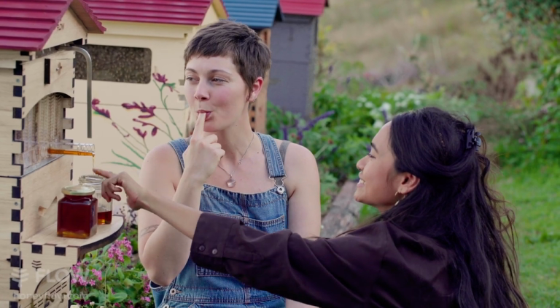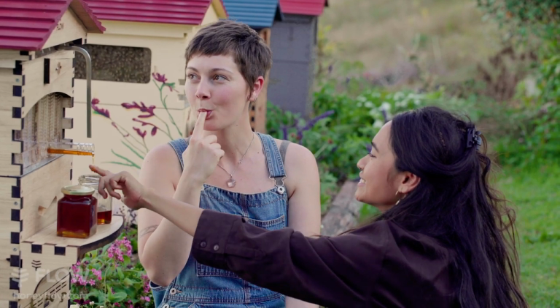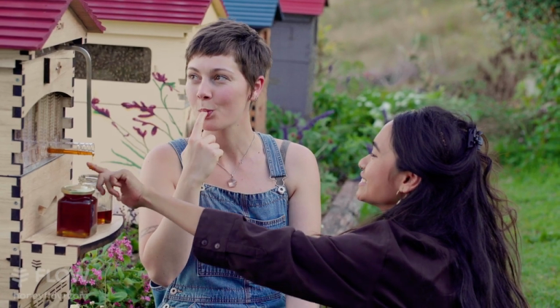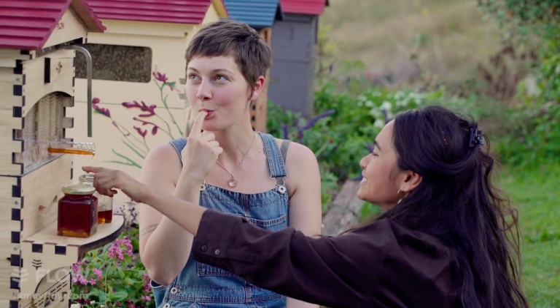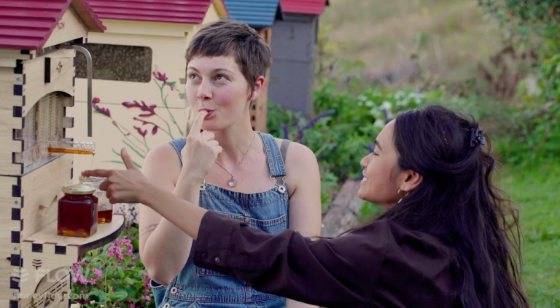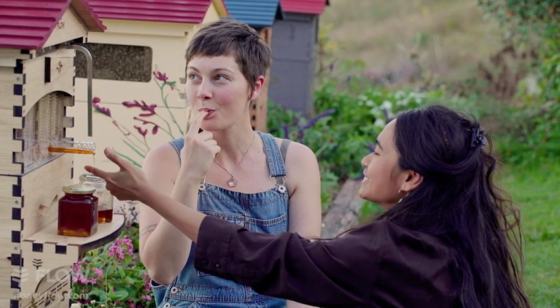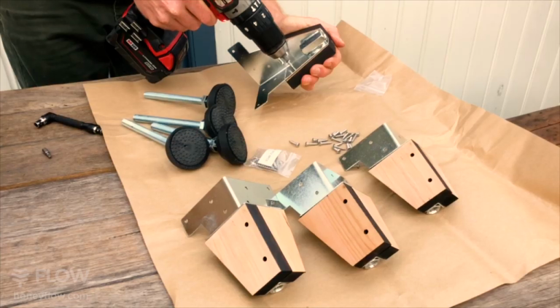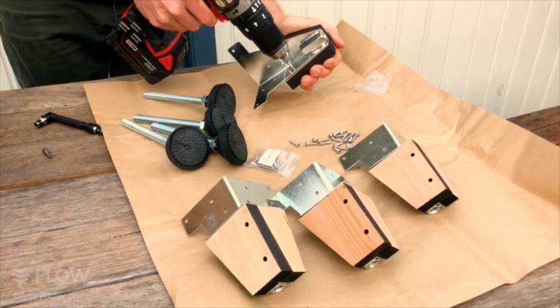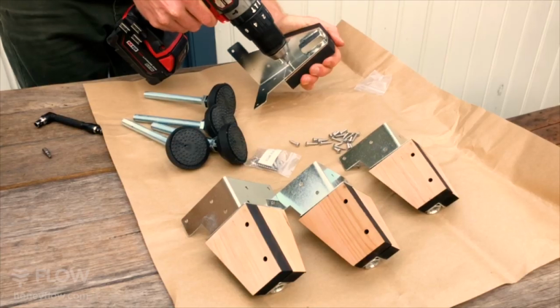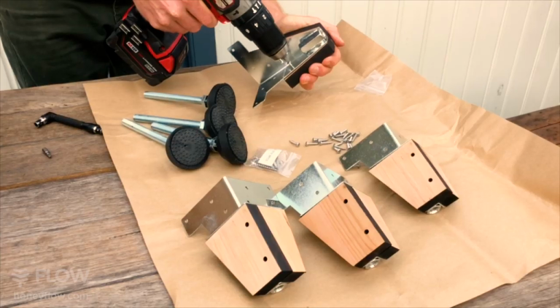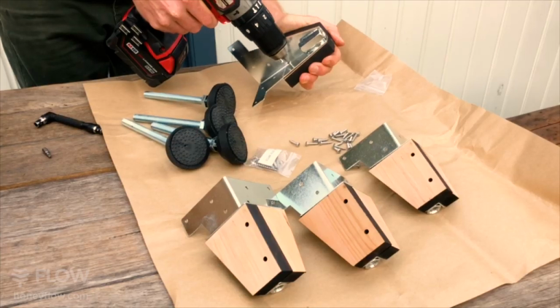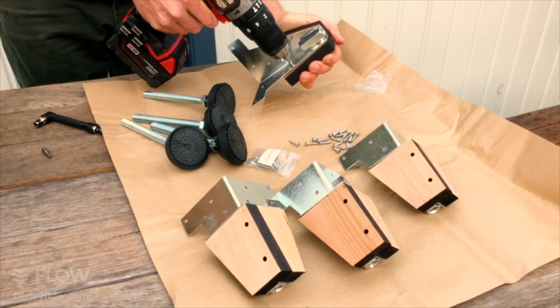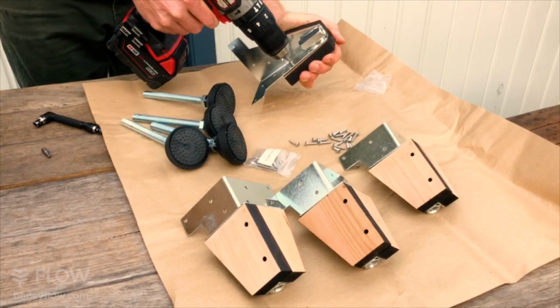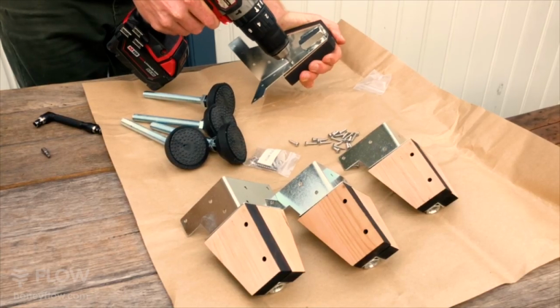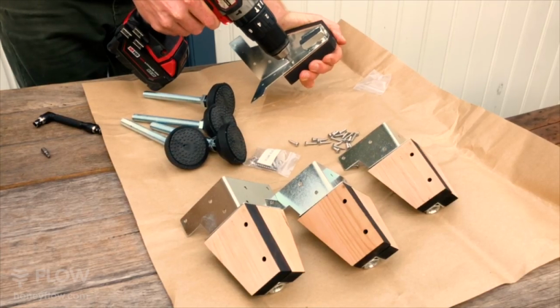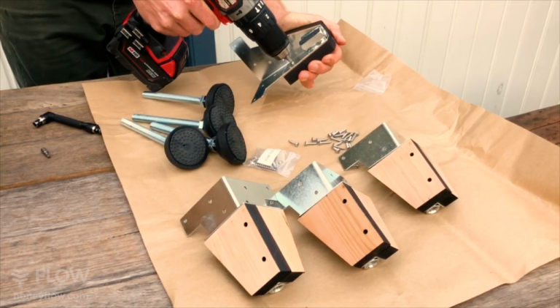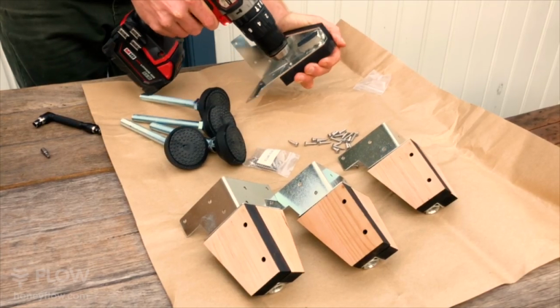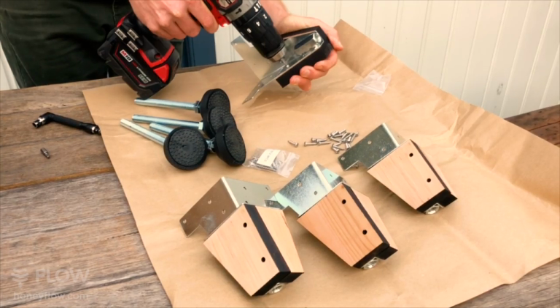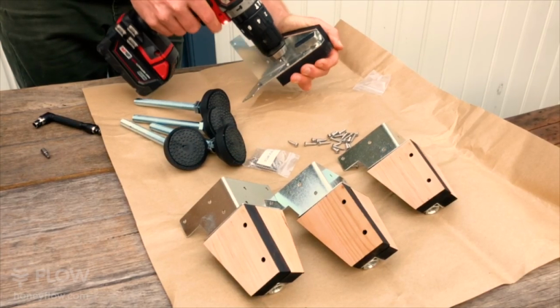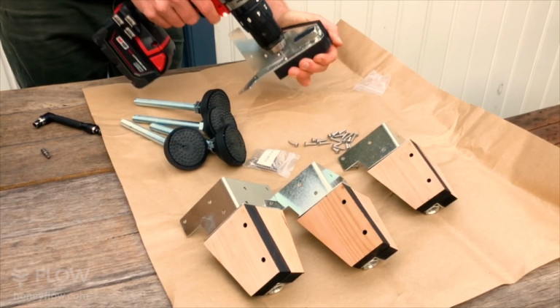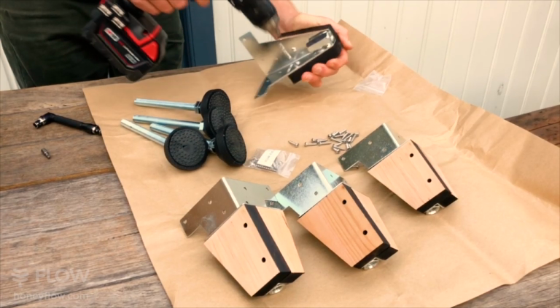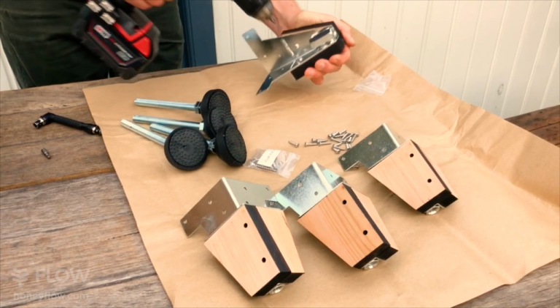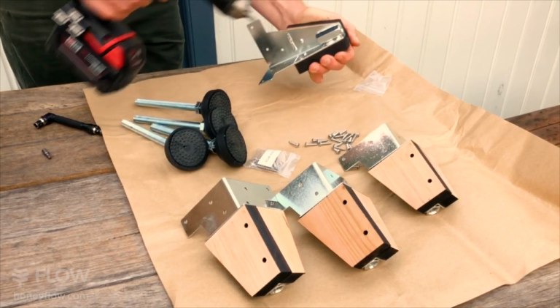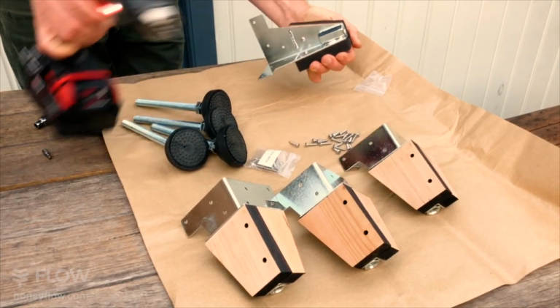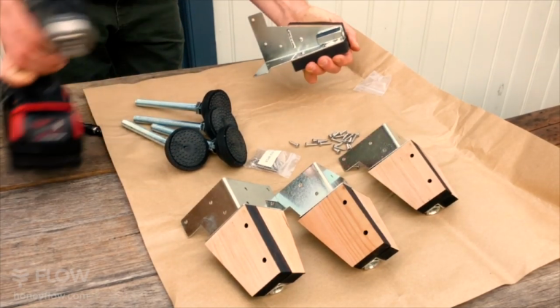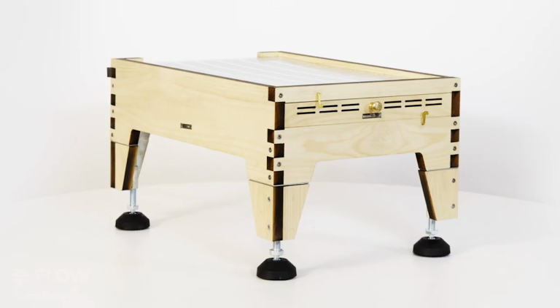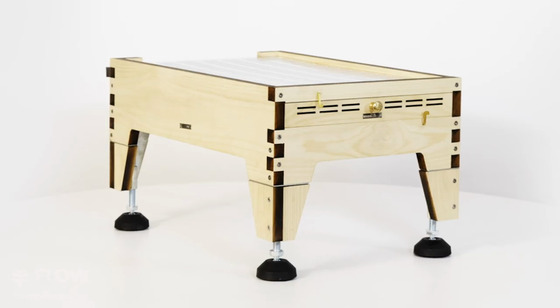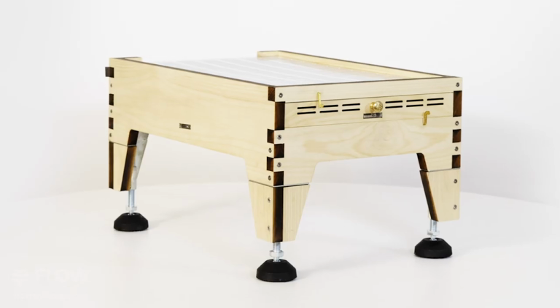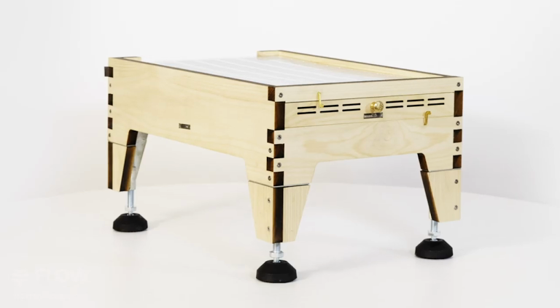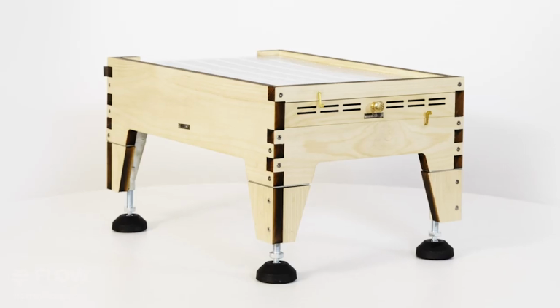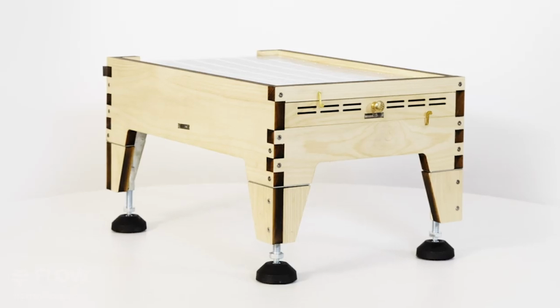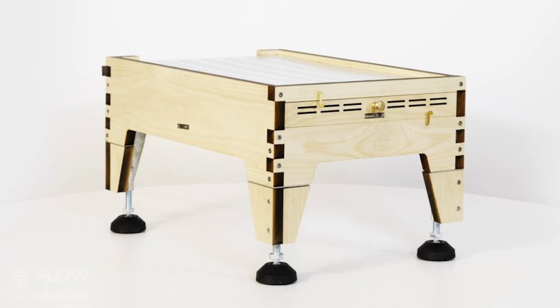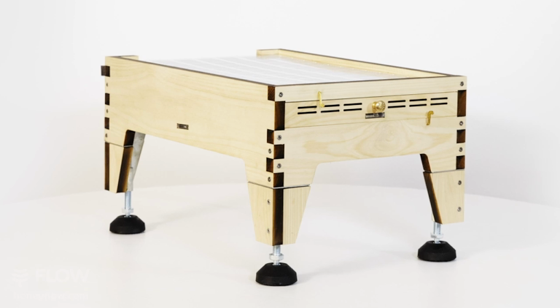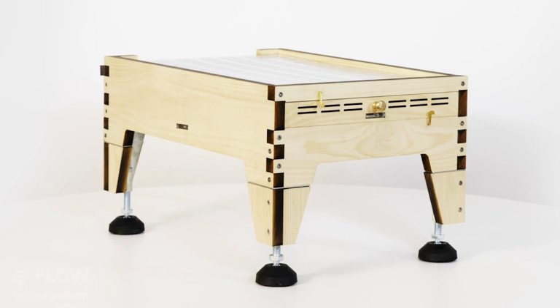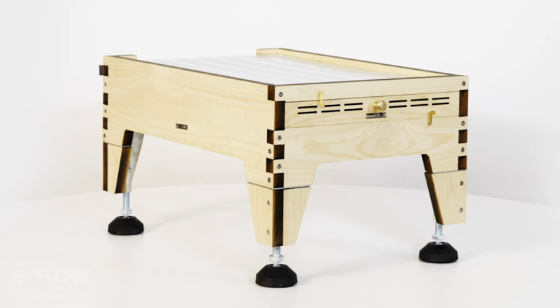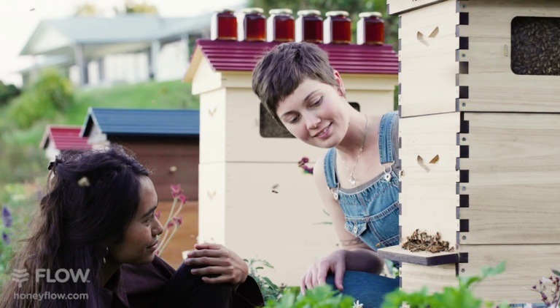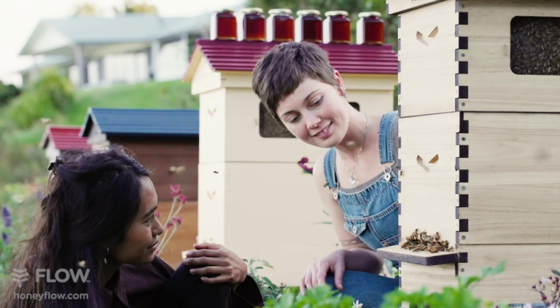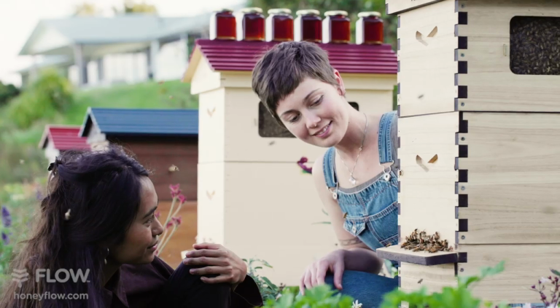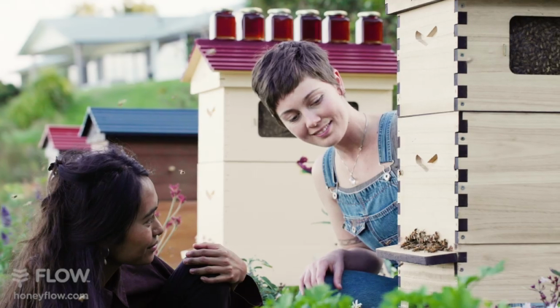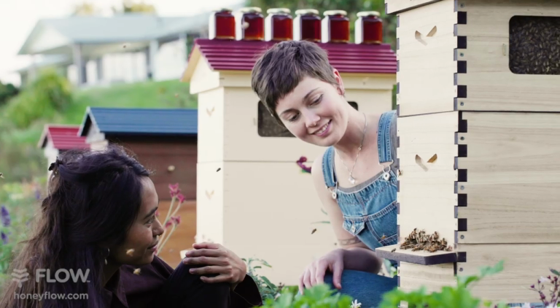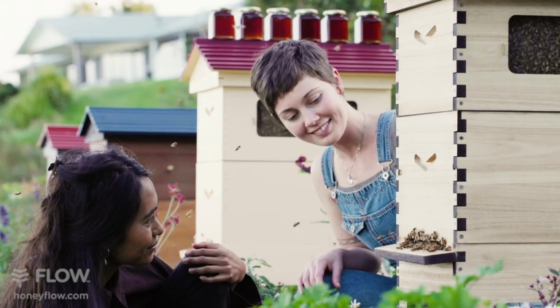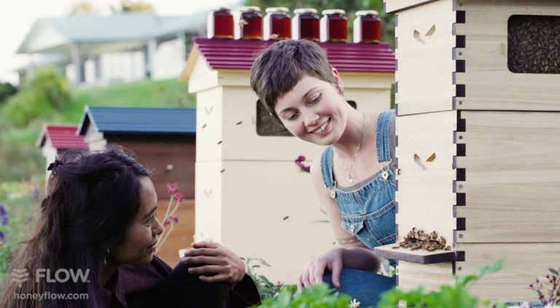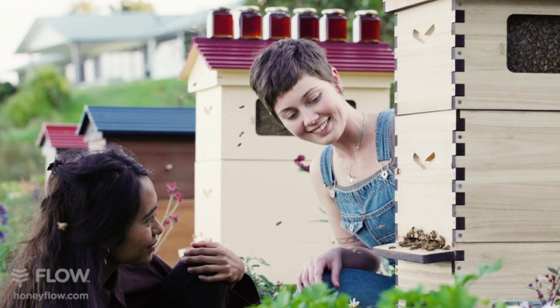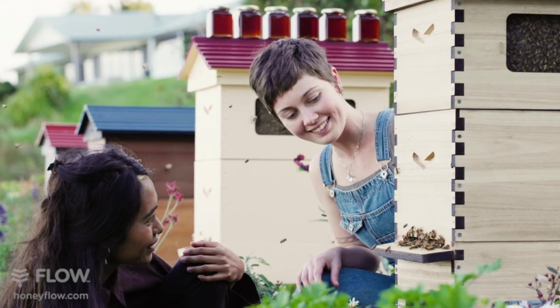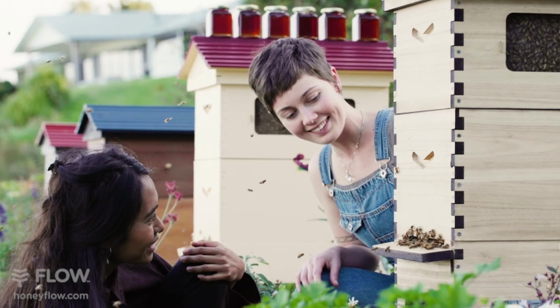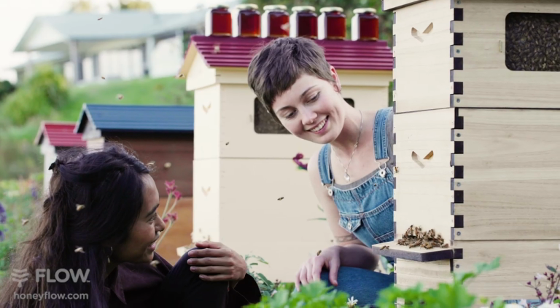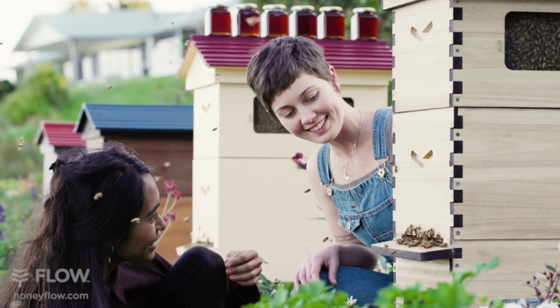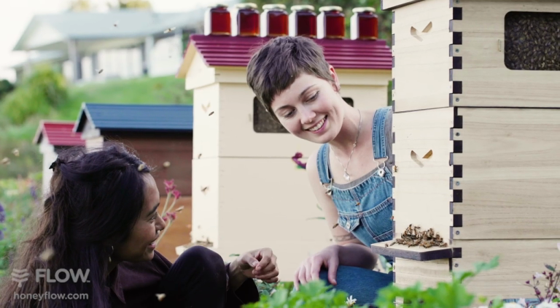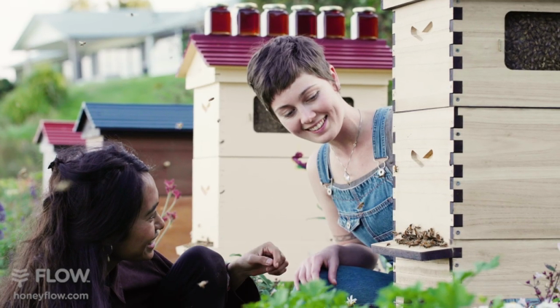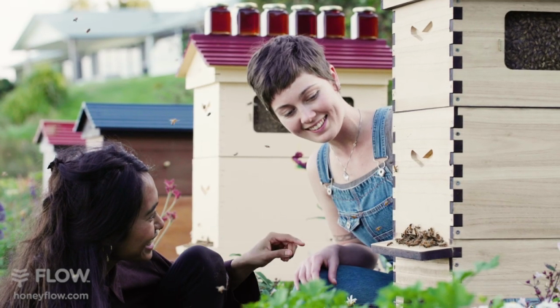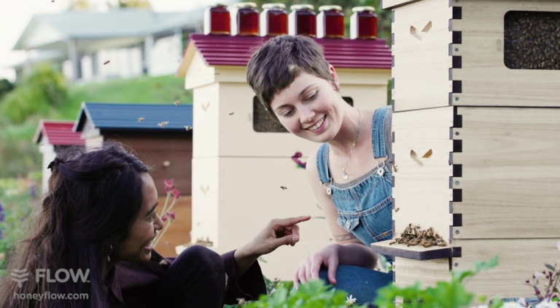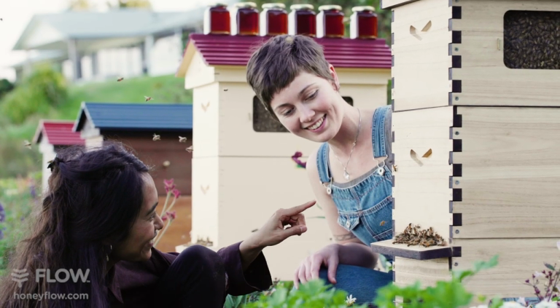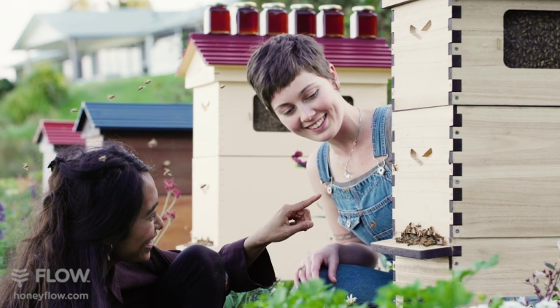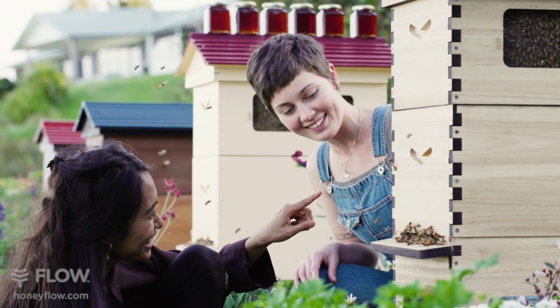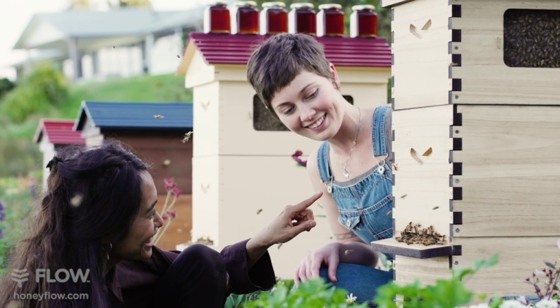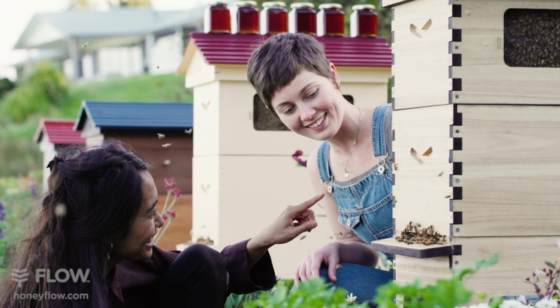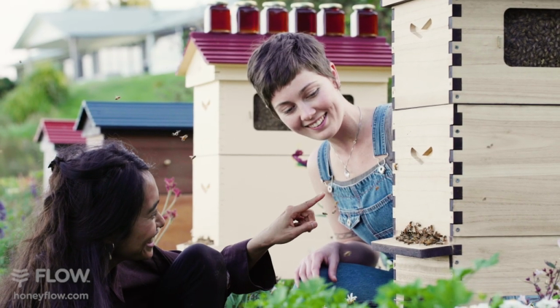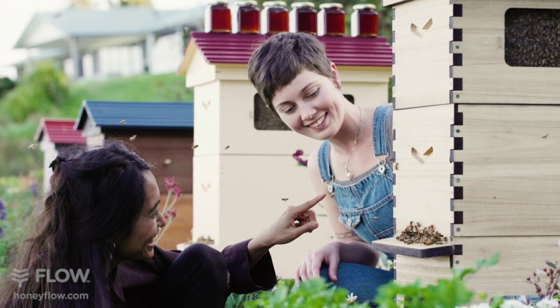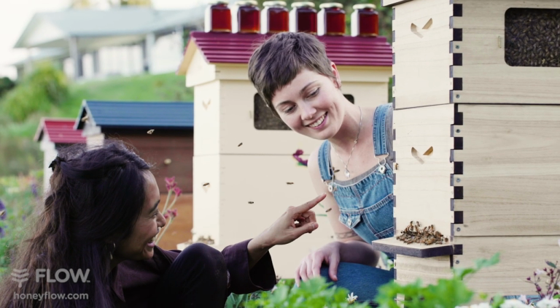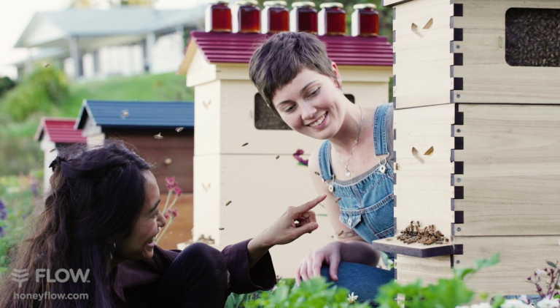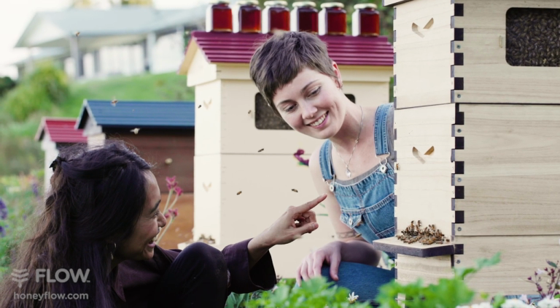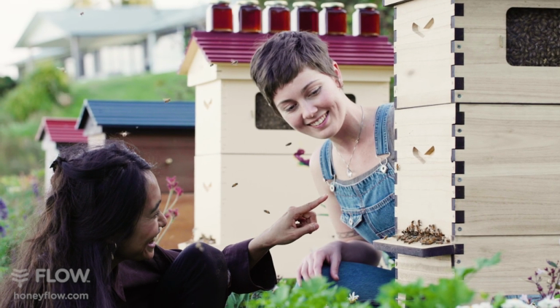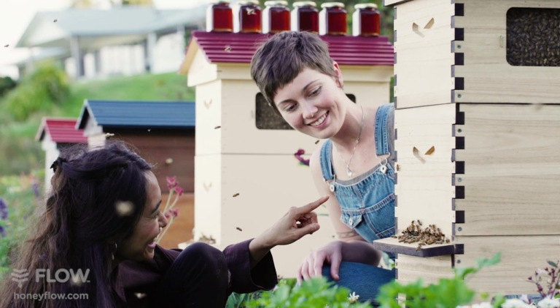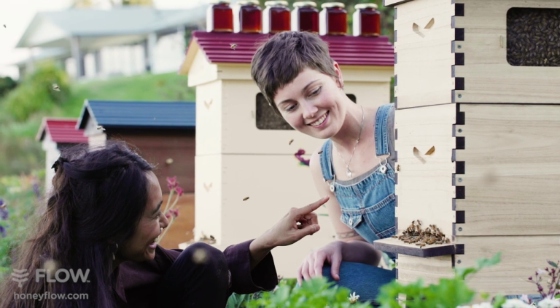There's an optional adjustable leg kit, which enables you to control the height and level of your hive perfectly, even on uneven ground.